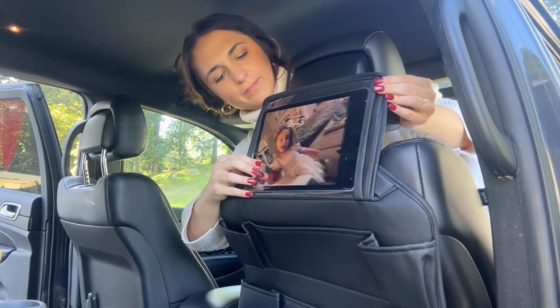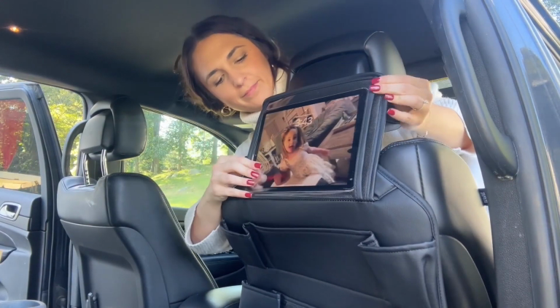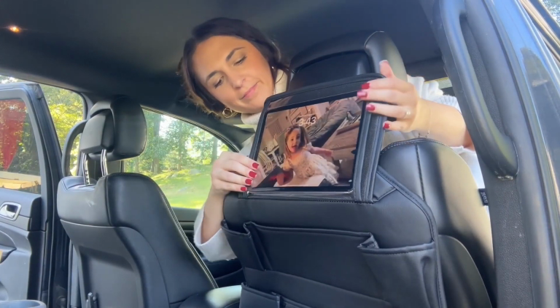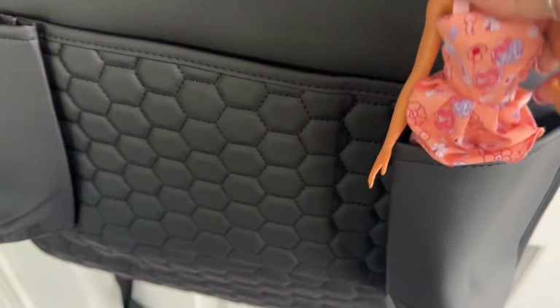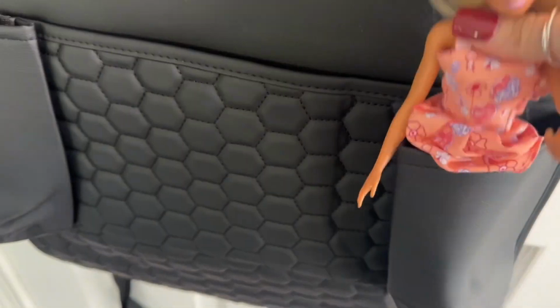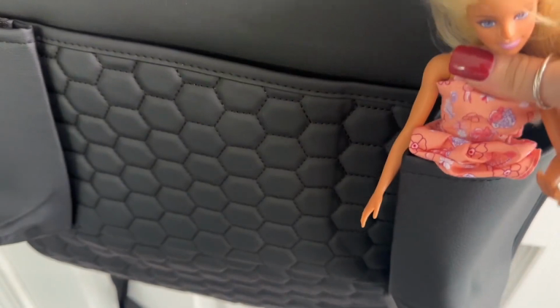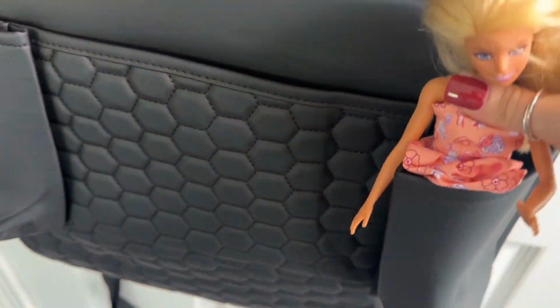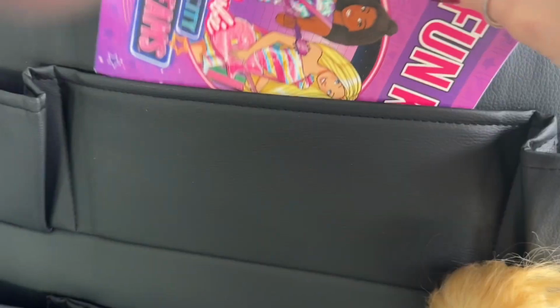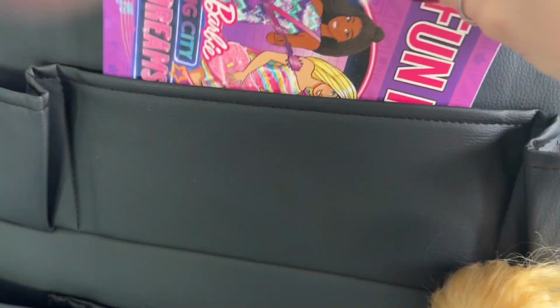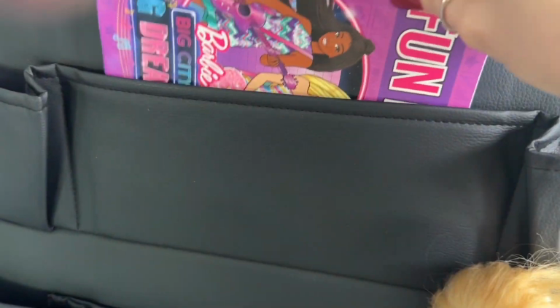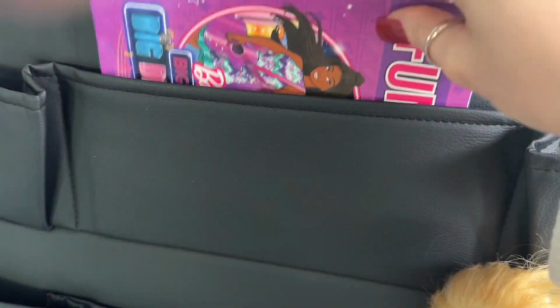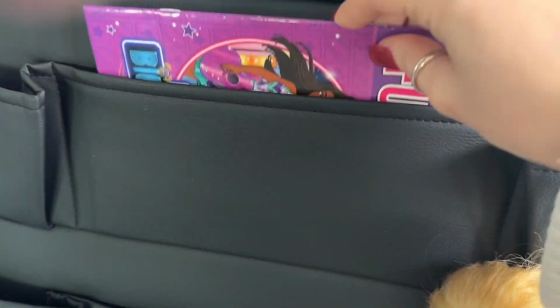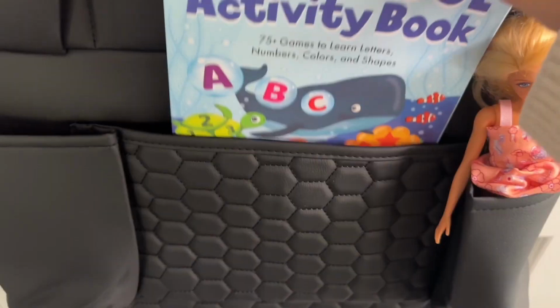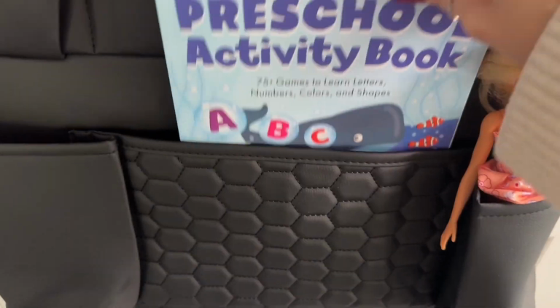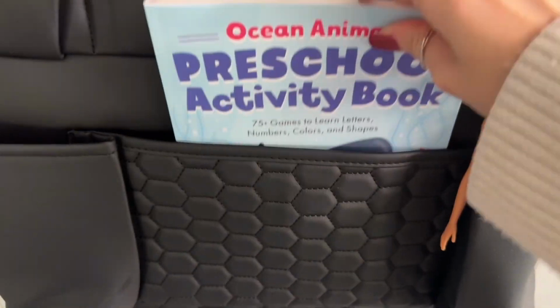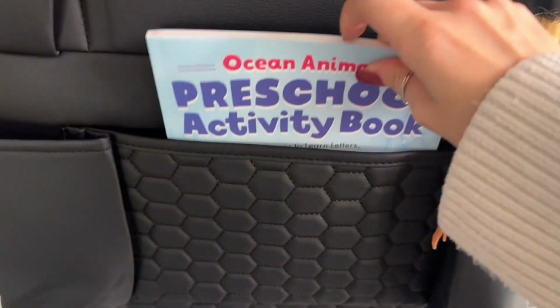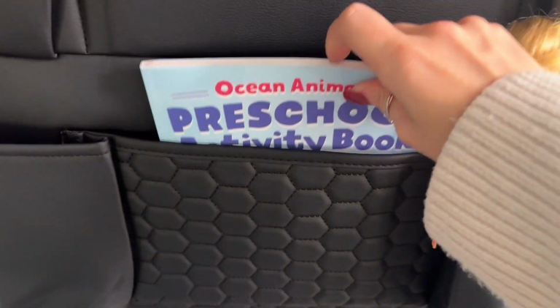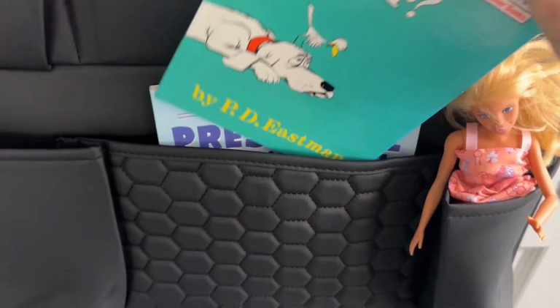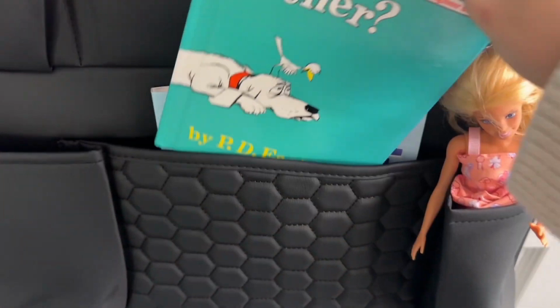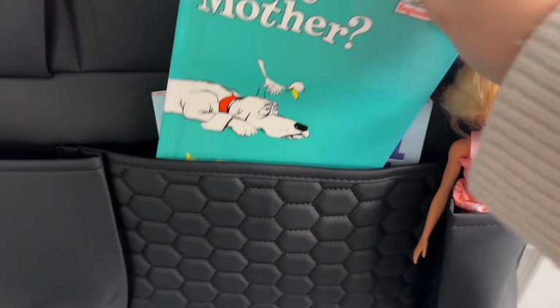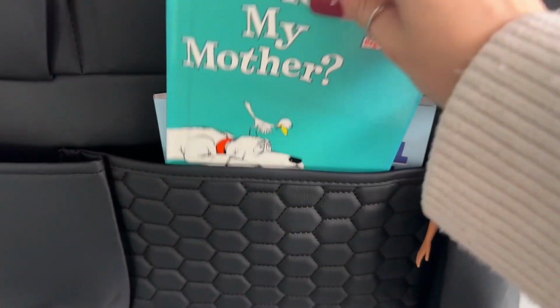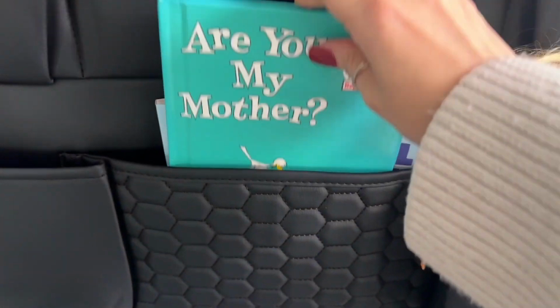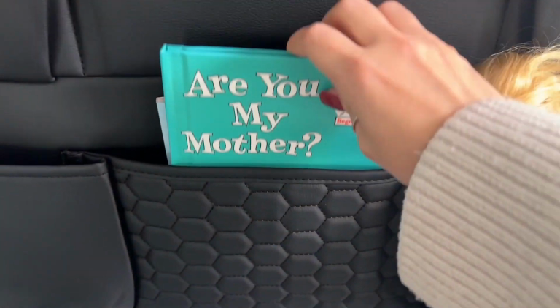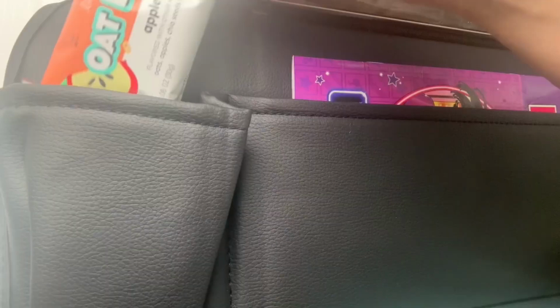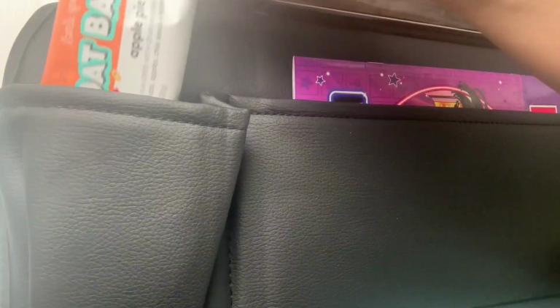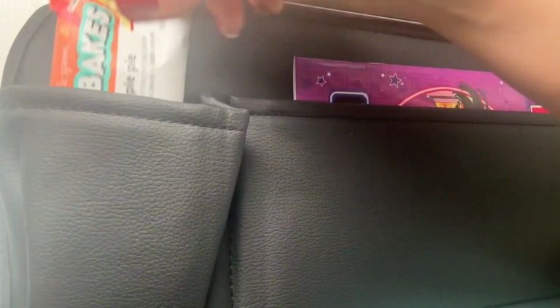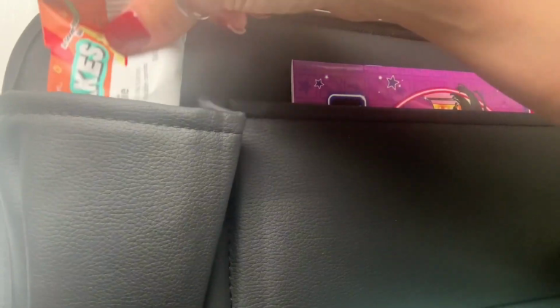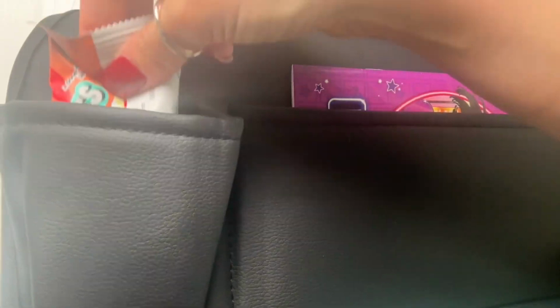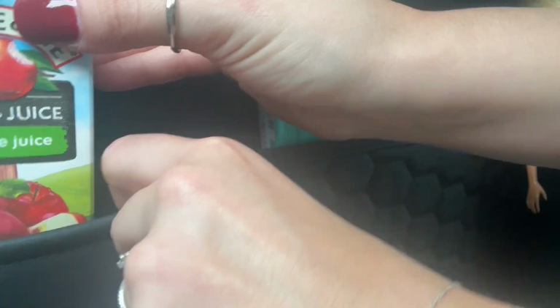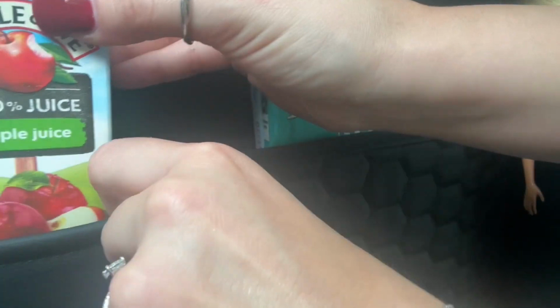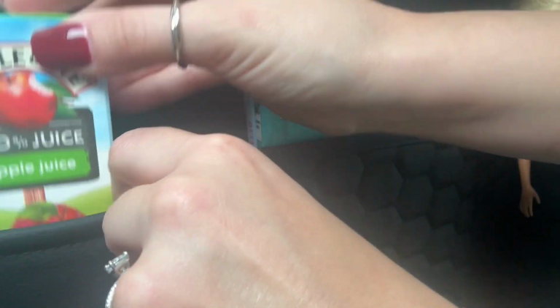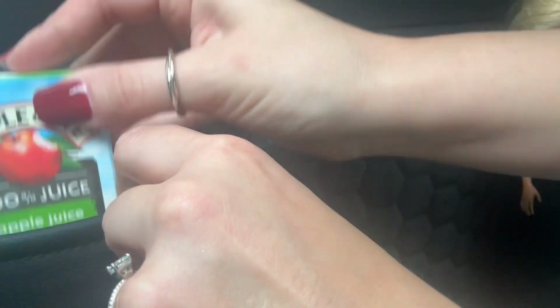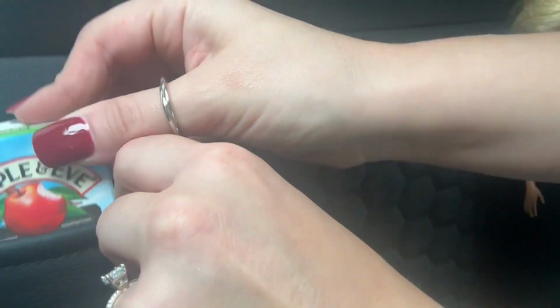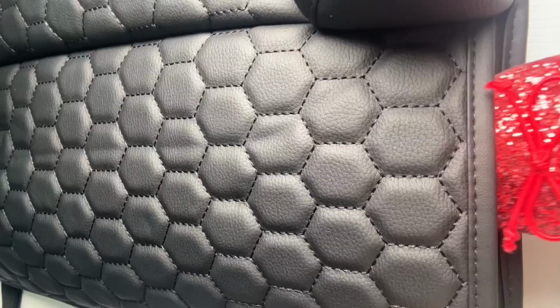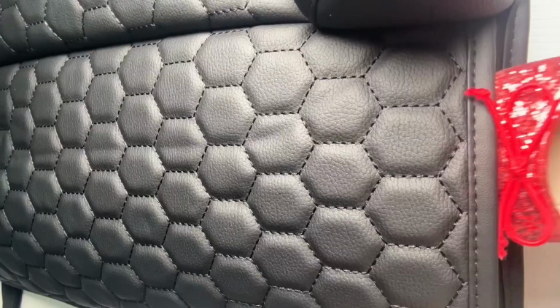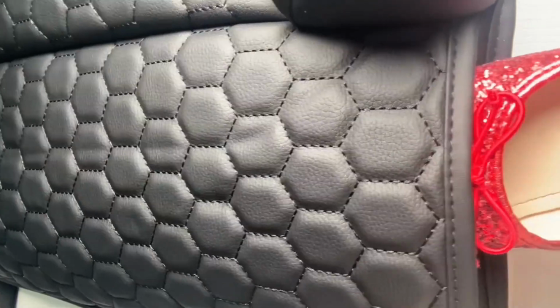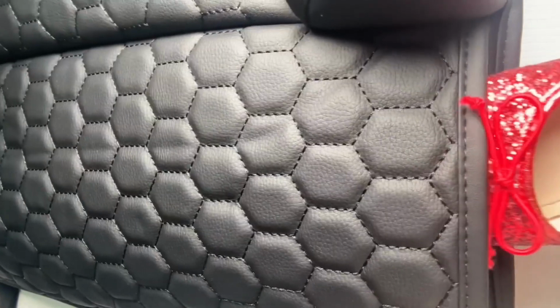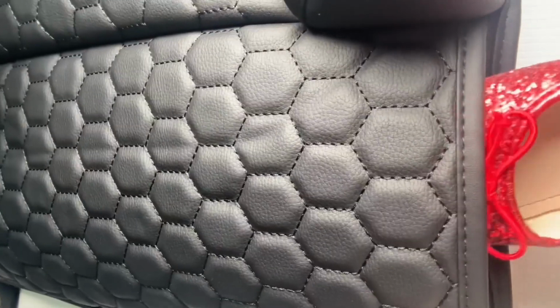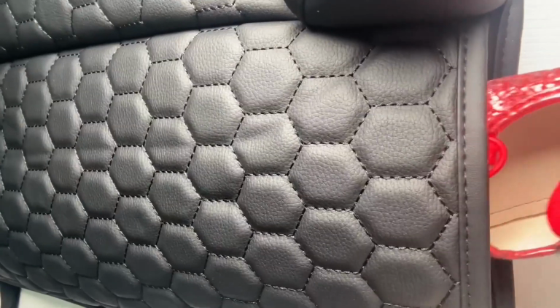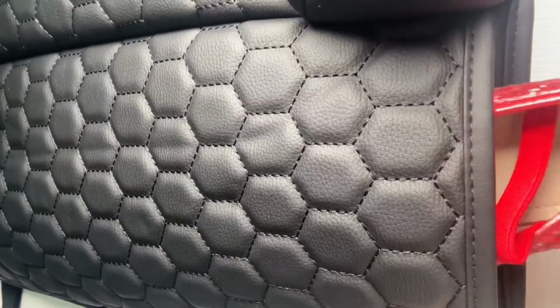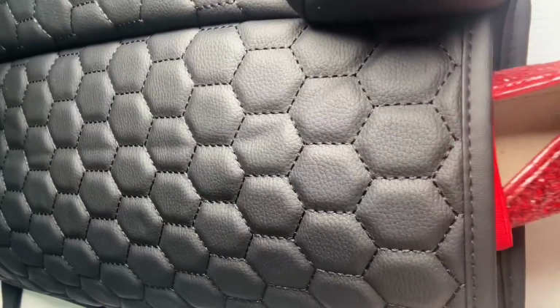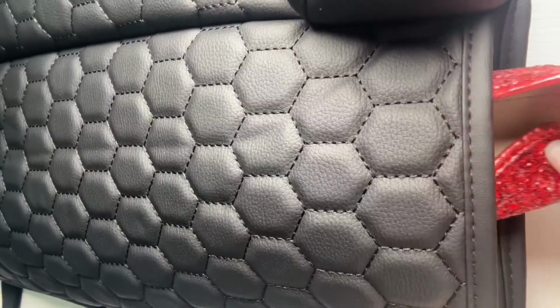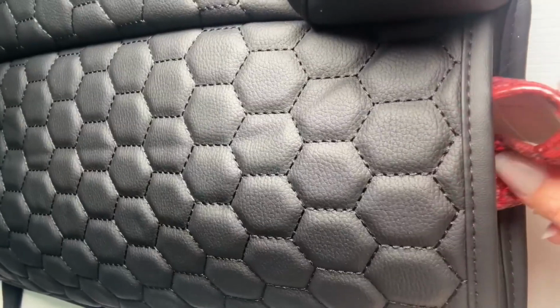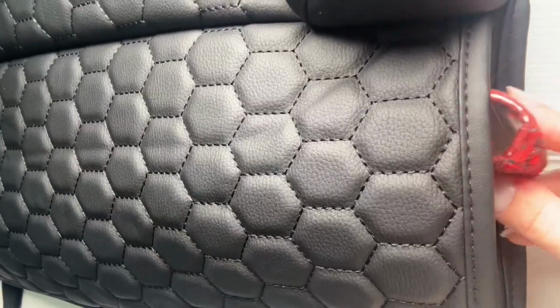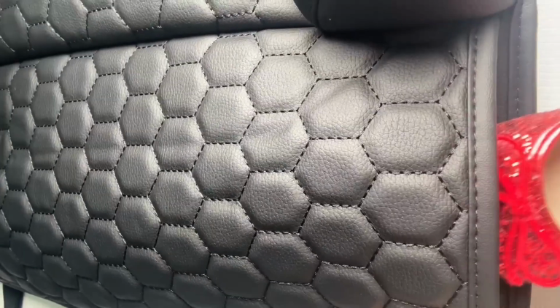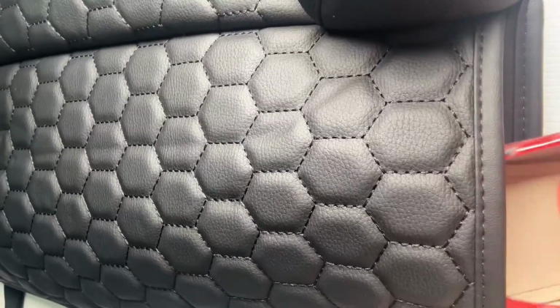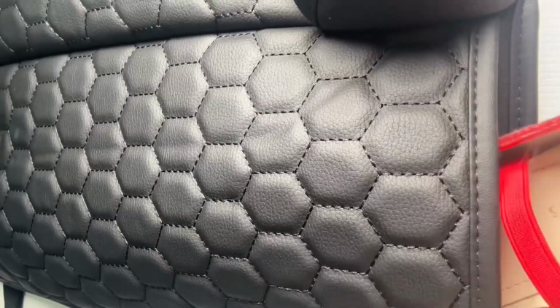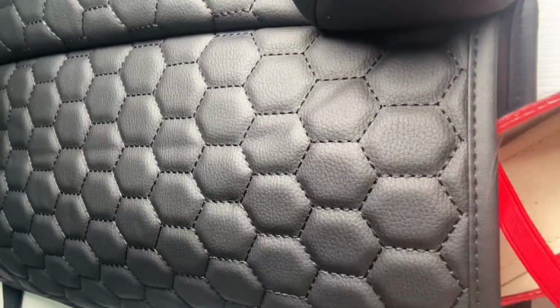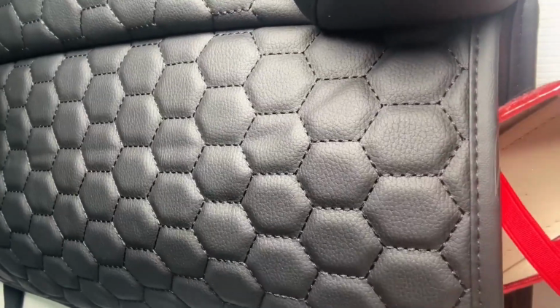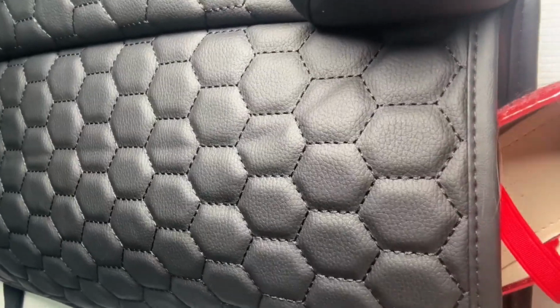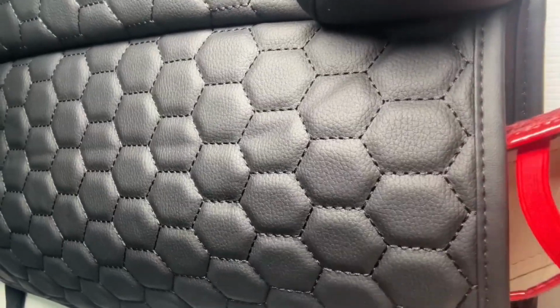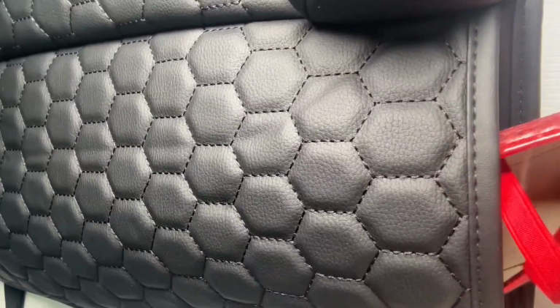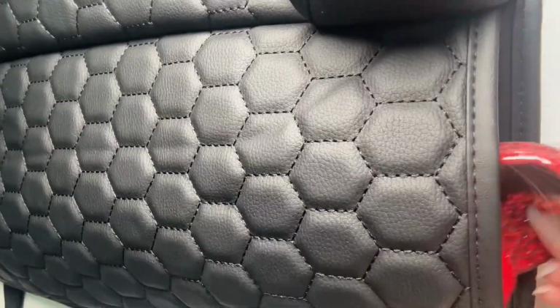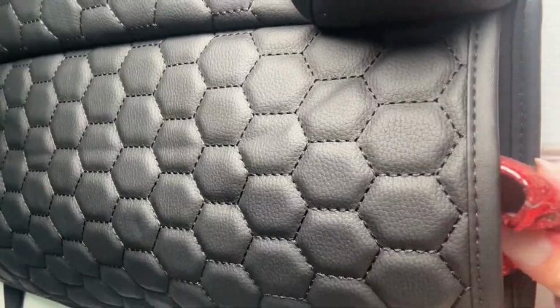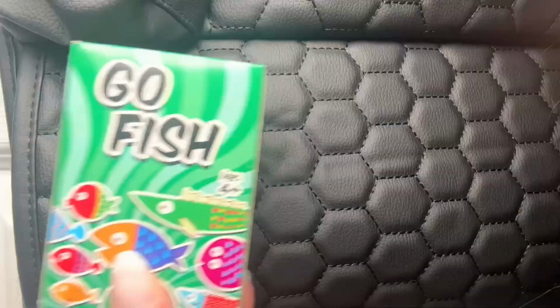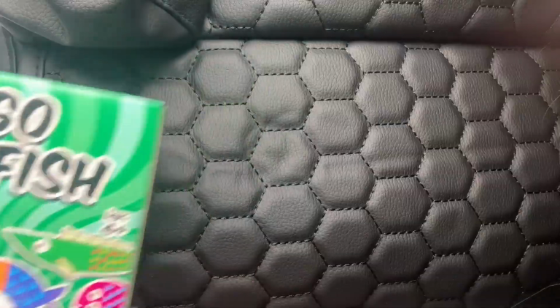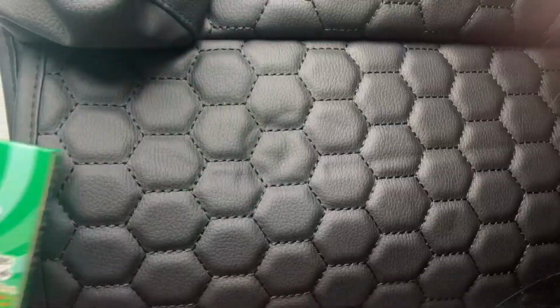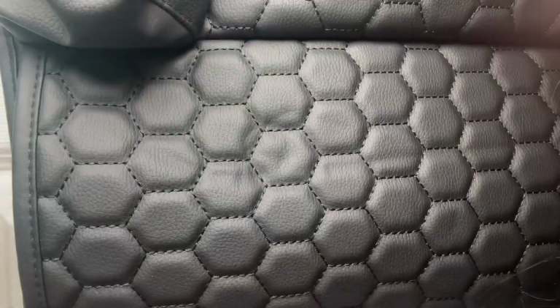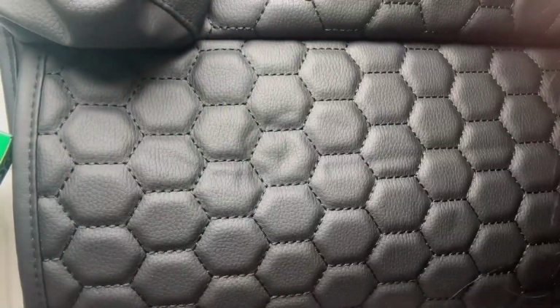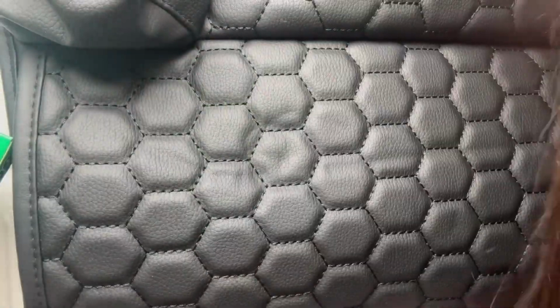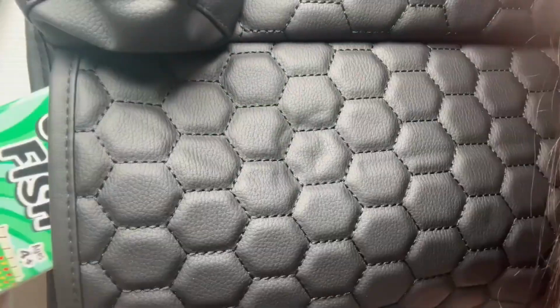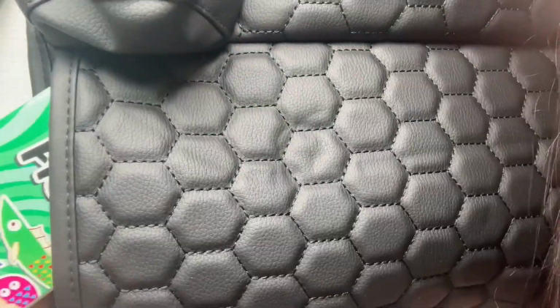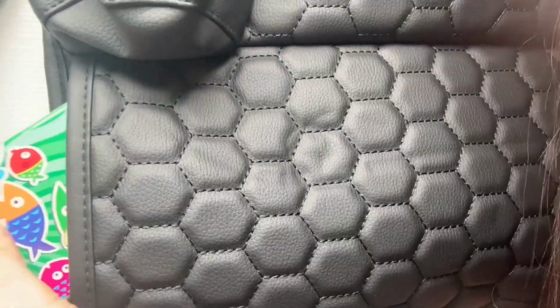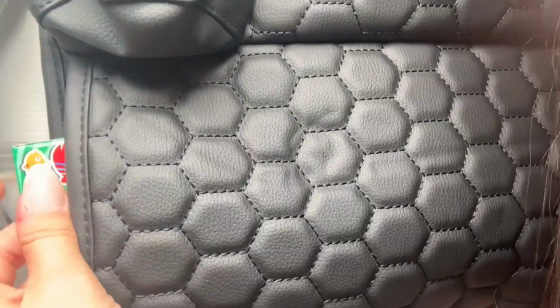There's so much storage in here without it even looking bulky. My daughter fits her tablet, toys, books, even snacks and drinks.